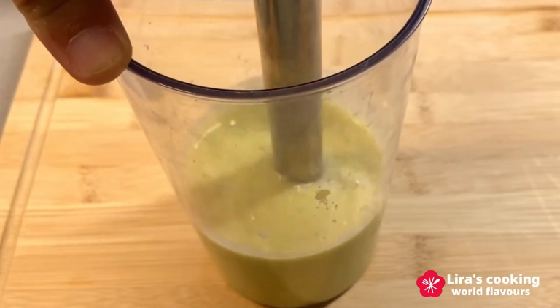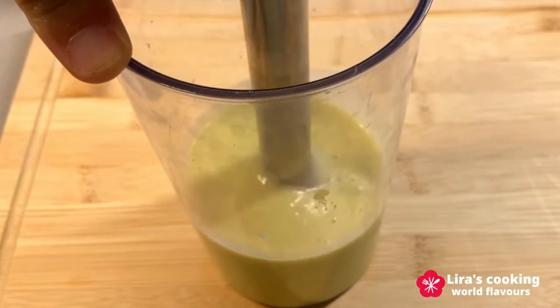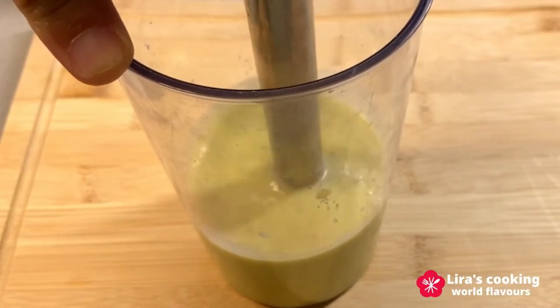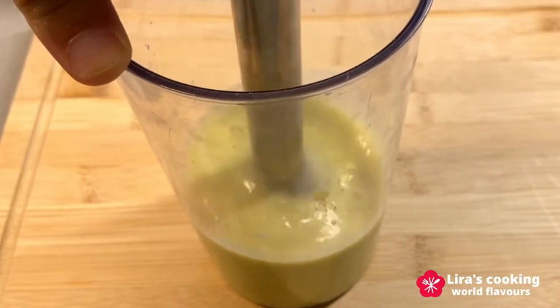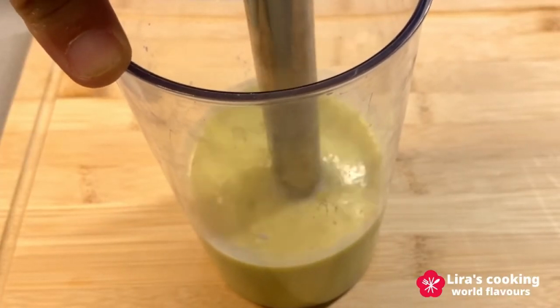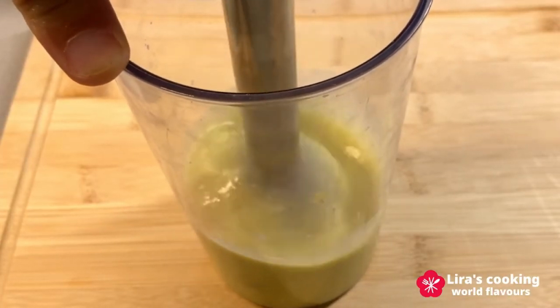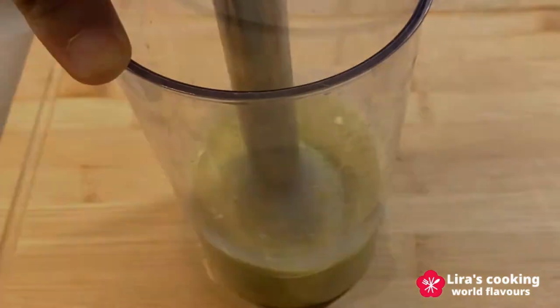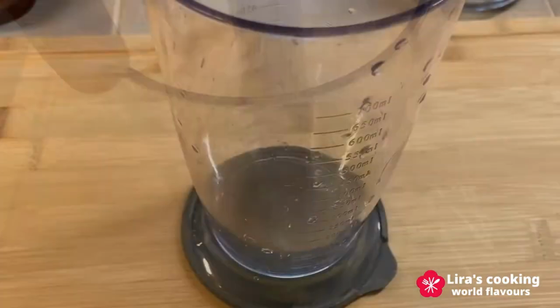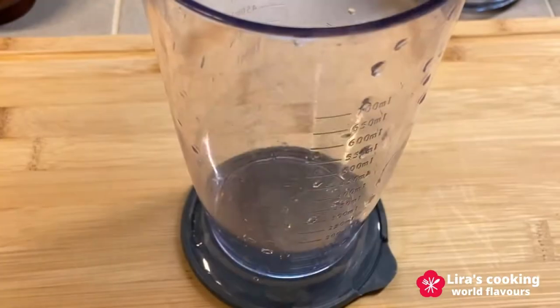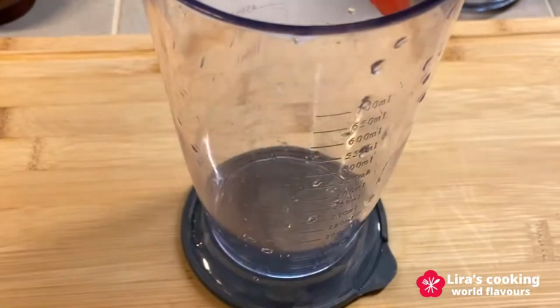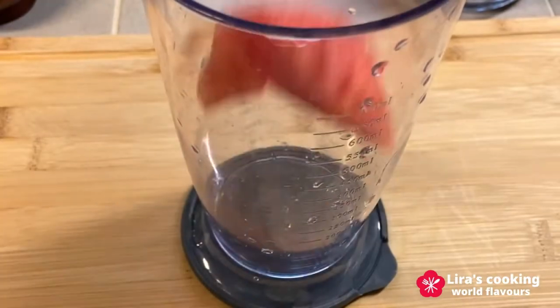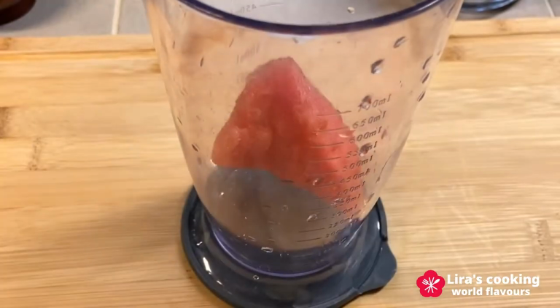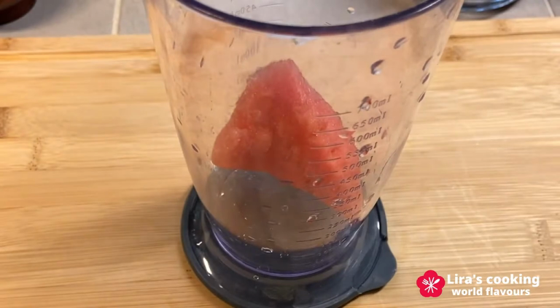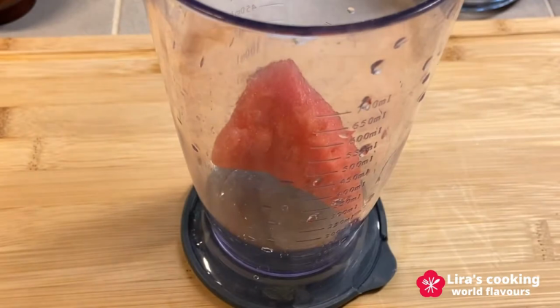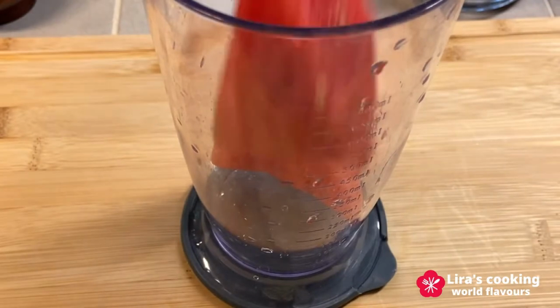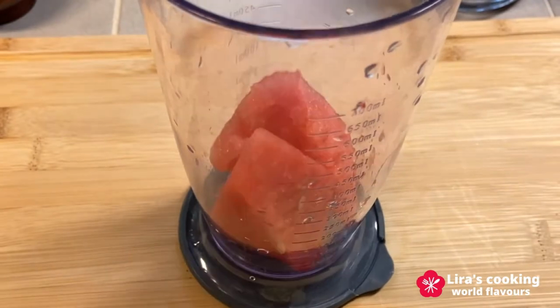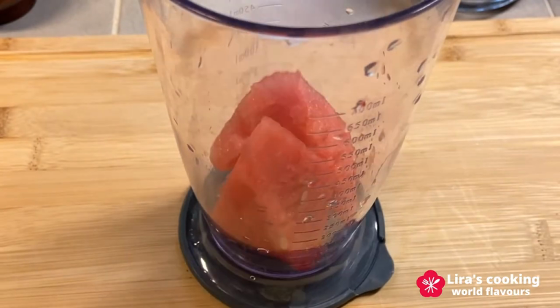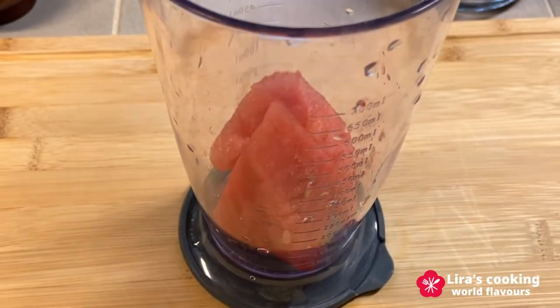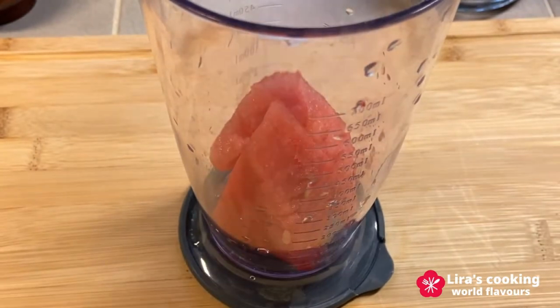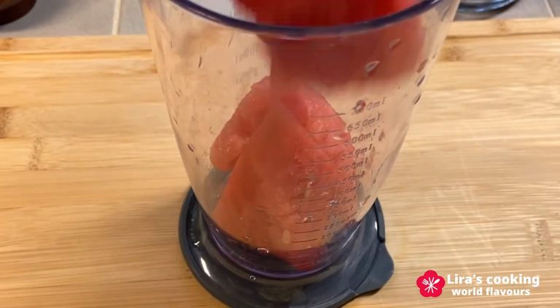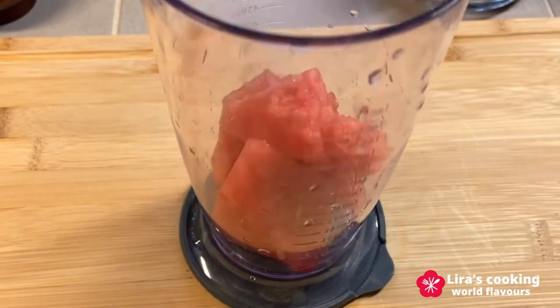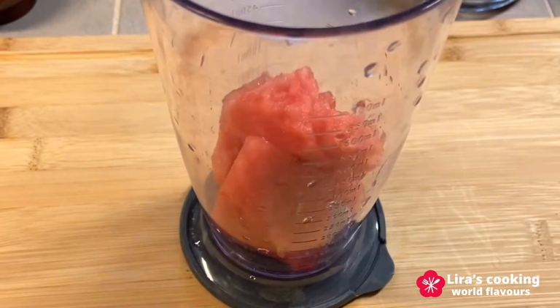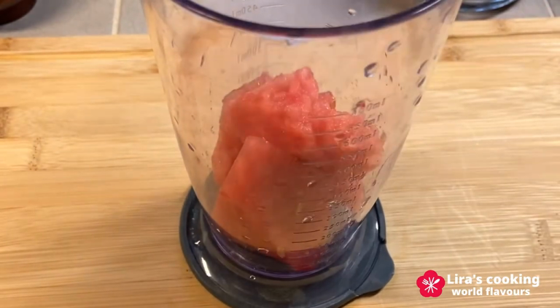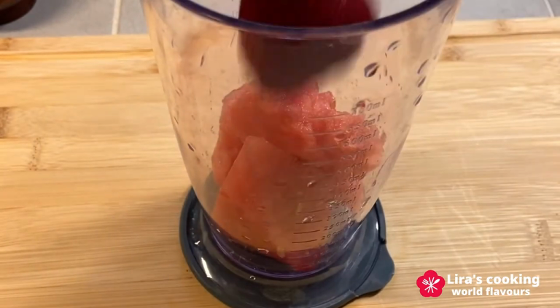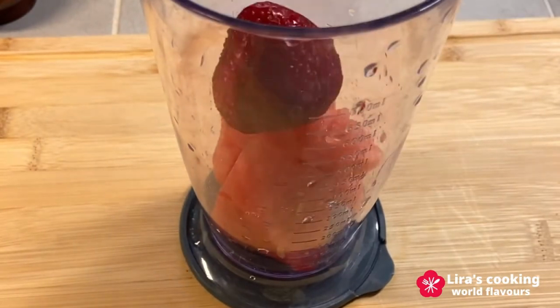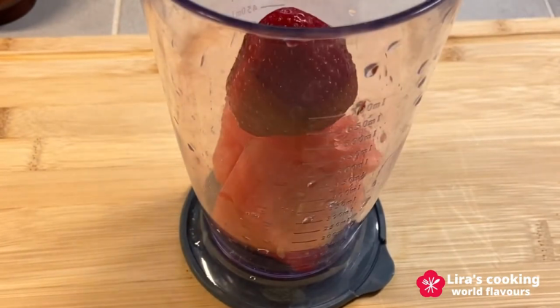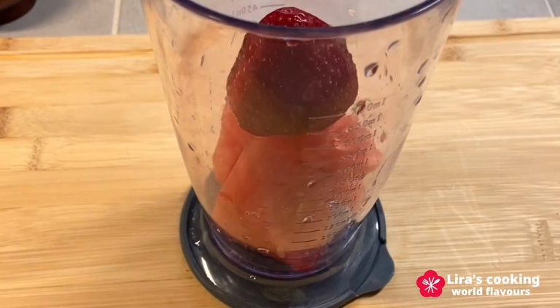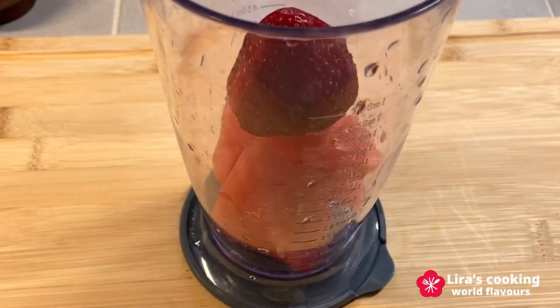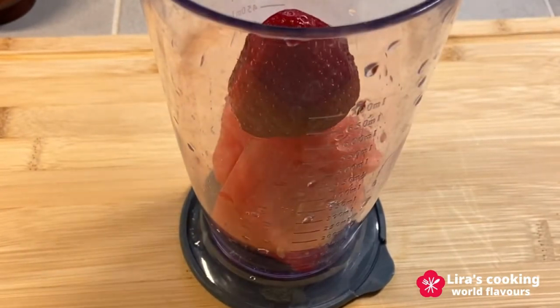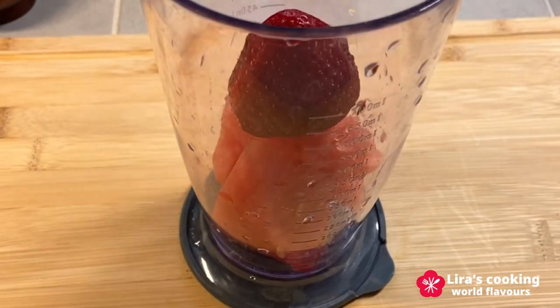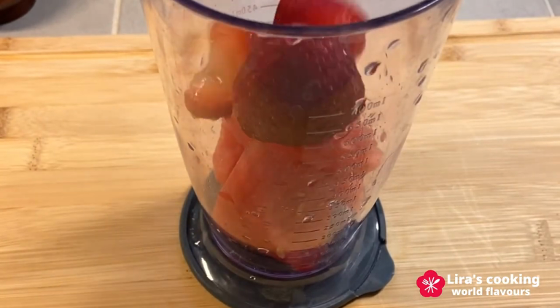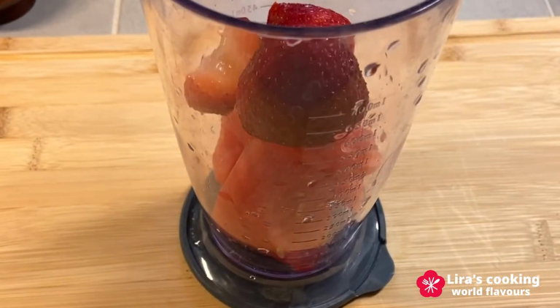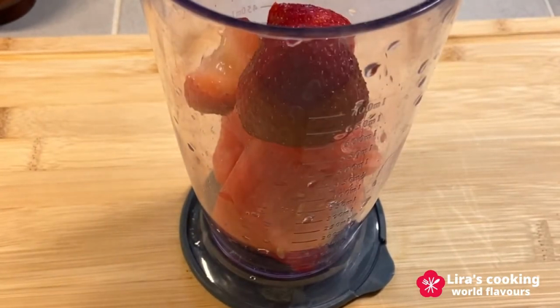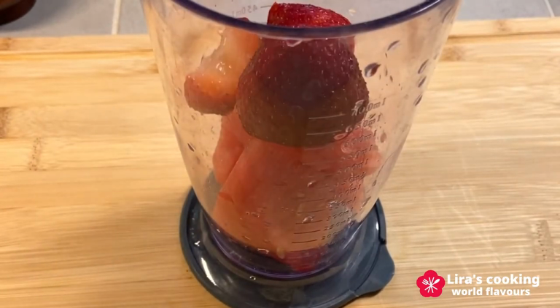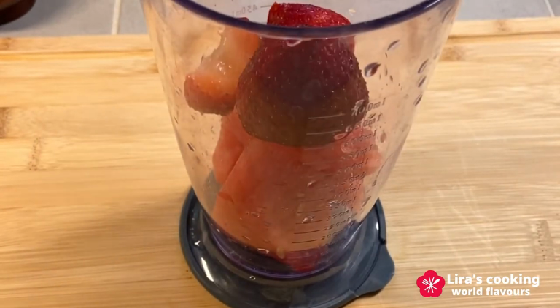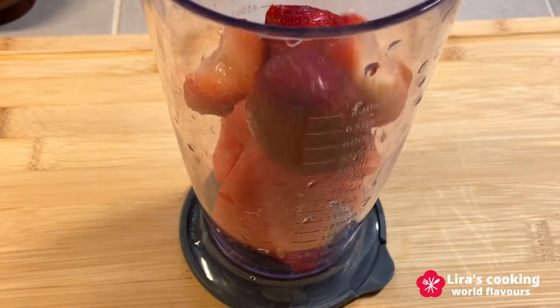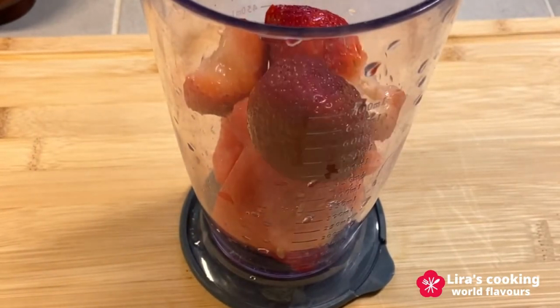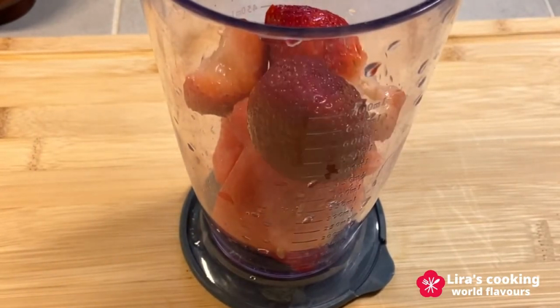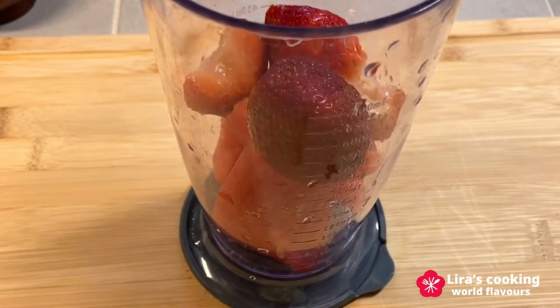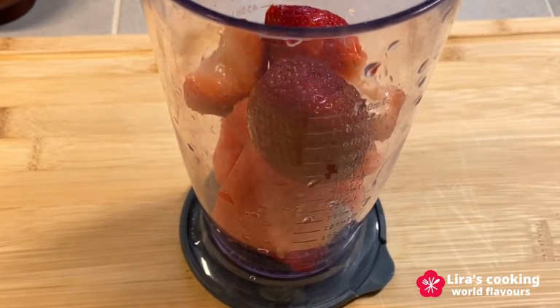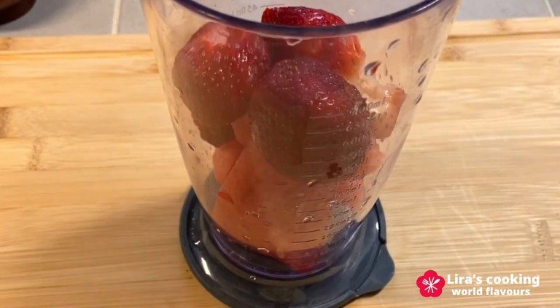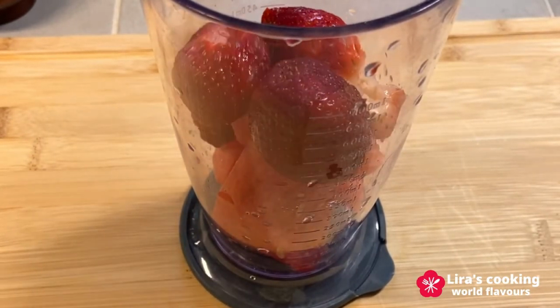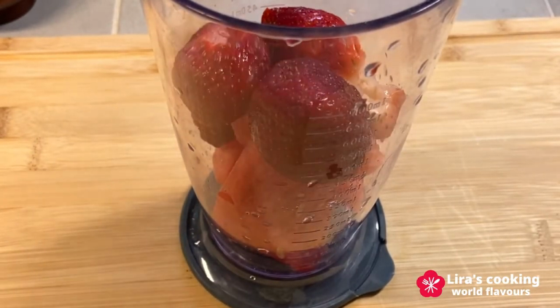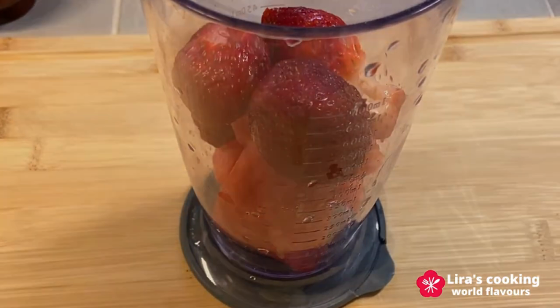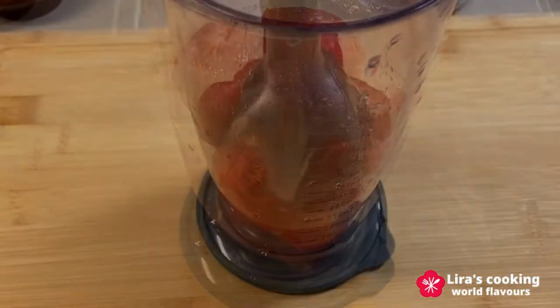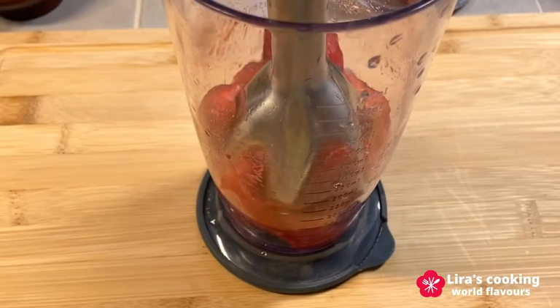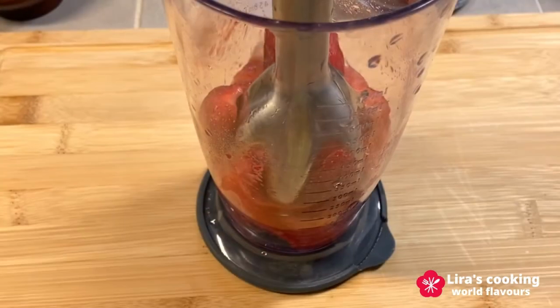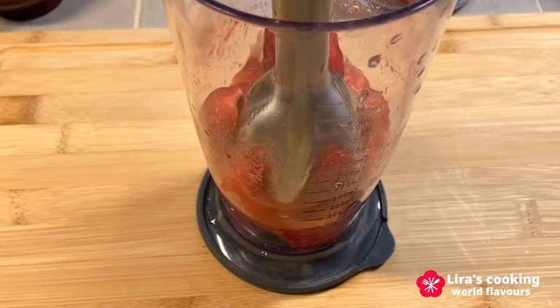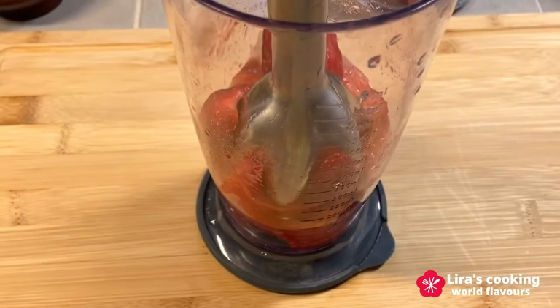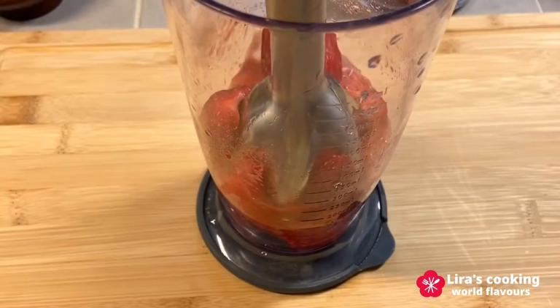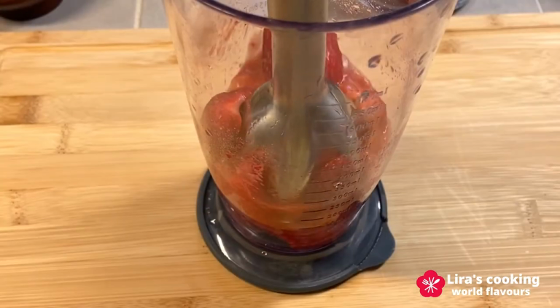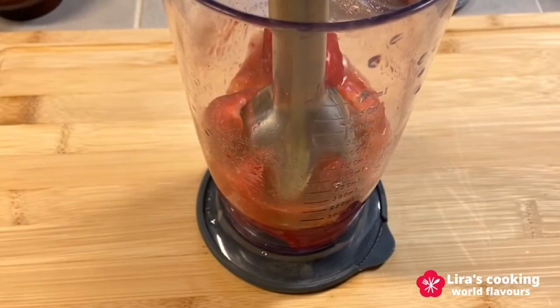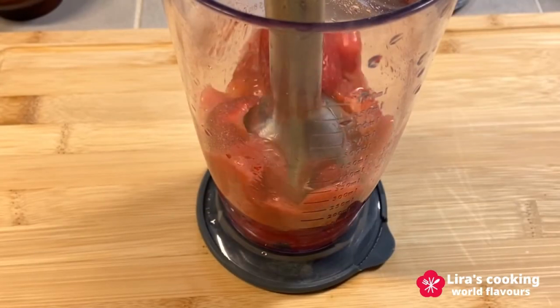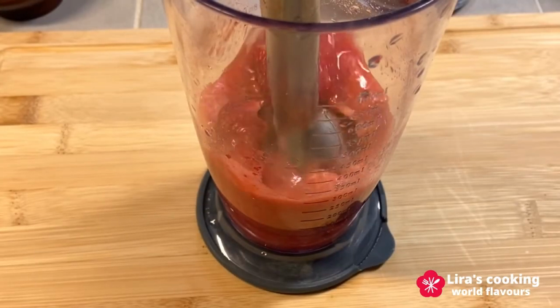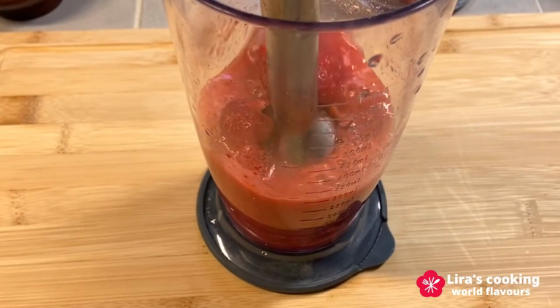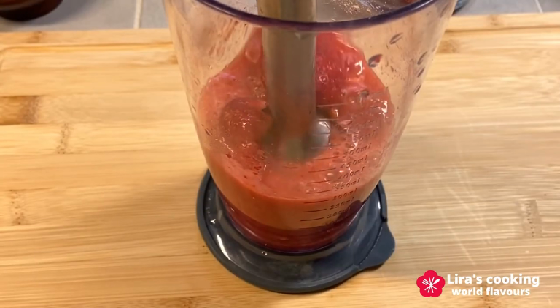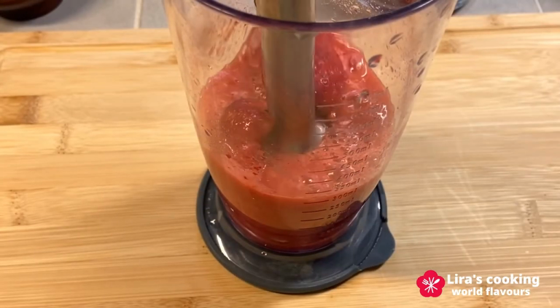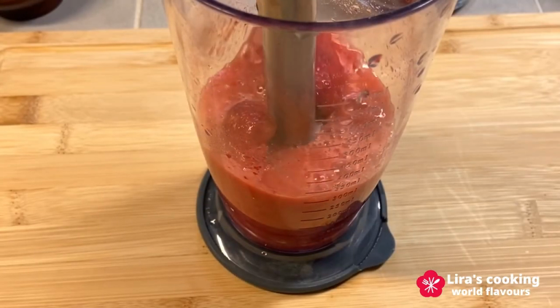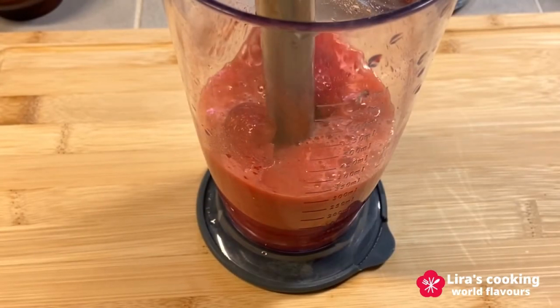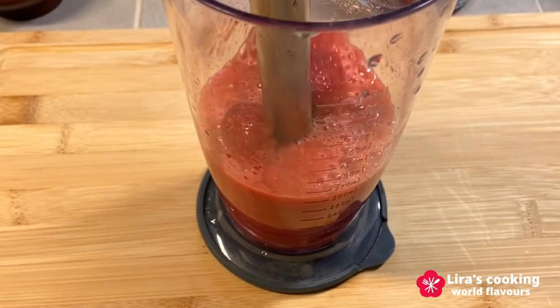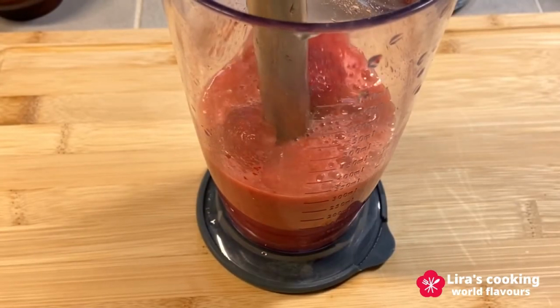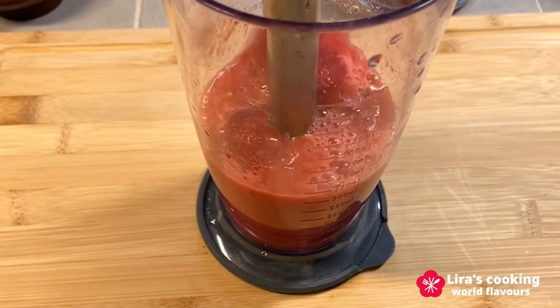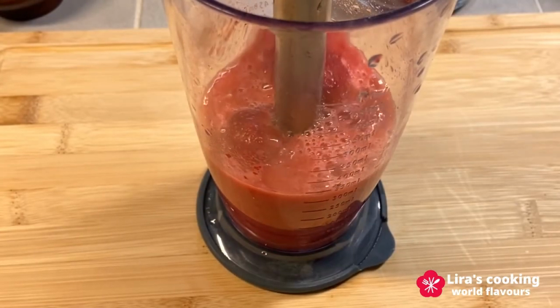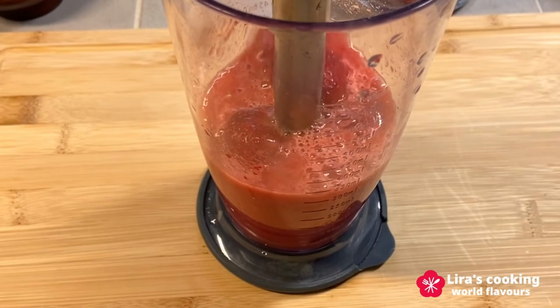For the red one, put some watermelon and strawberries, then mix with a hand blender.